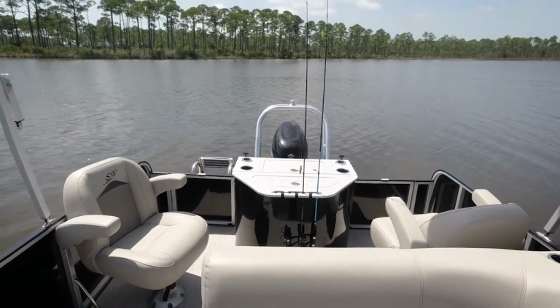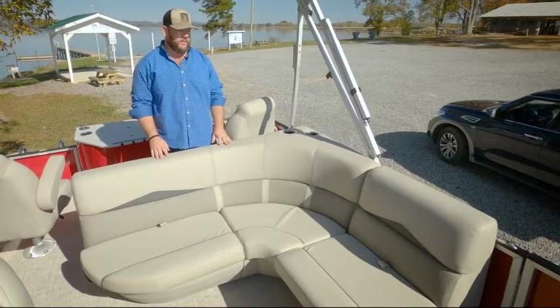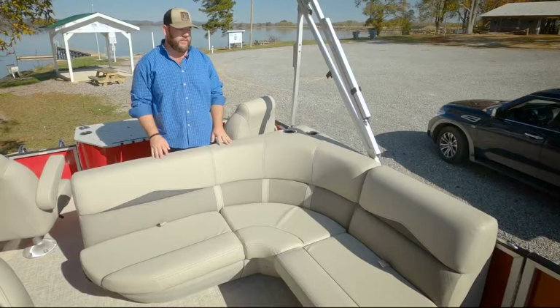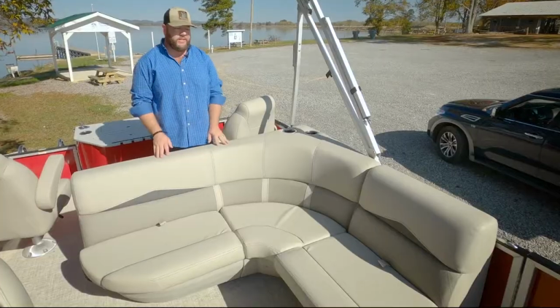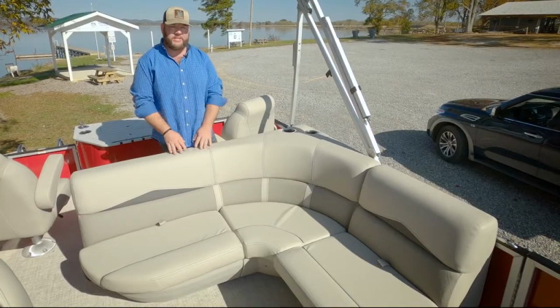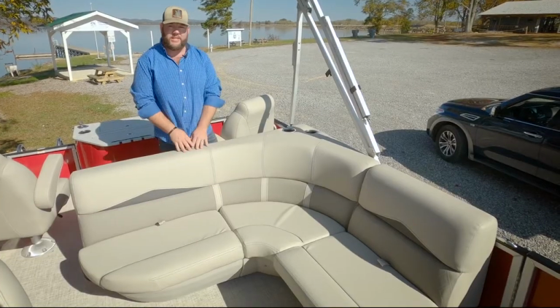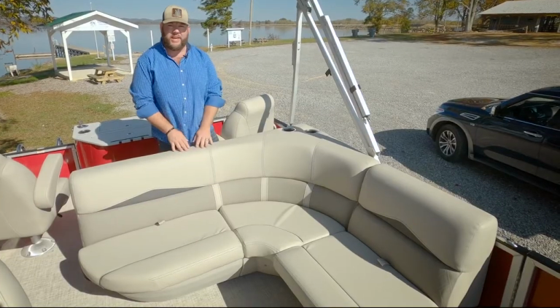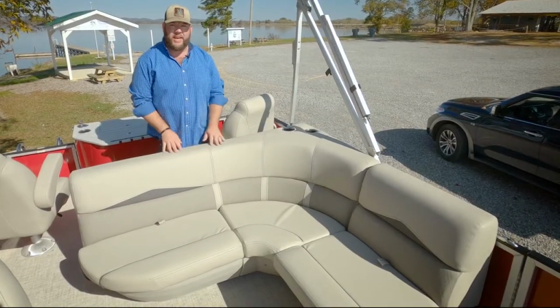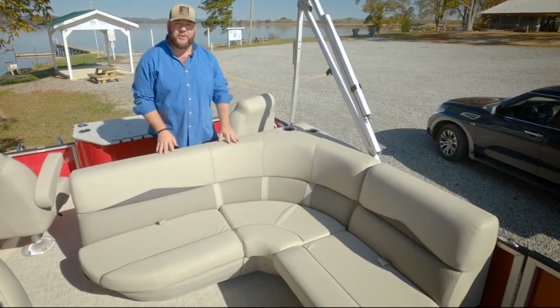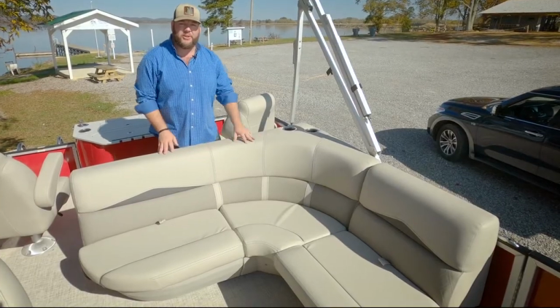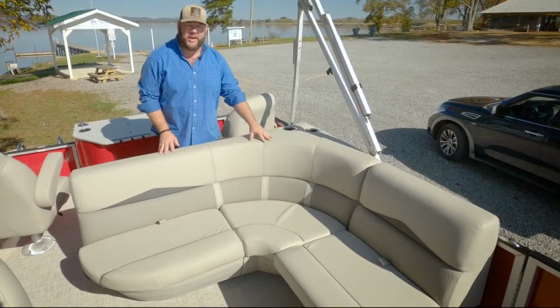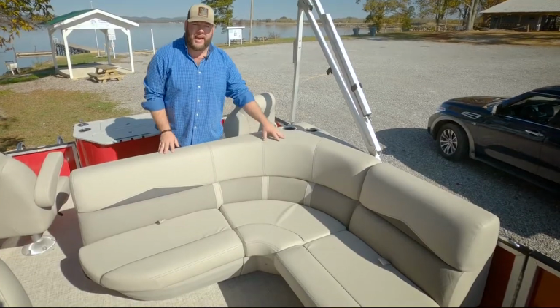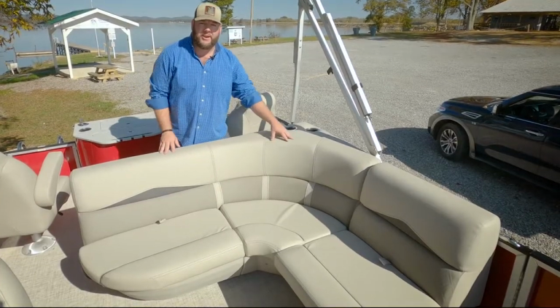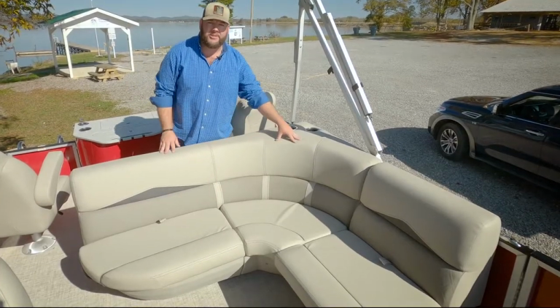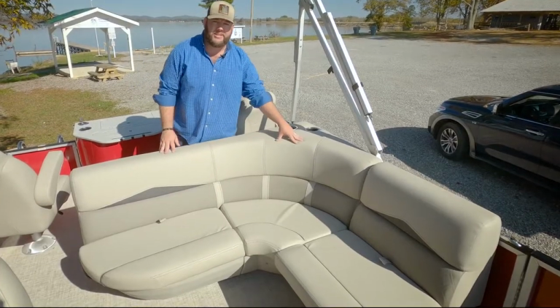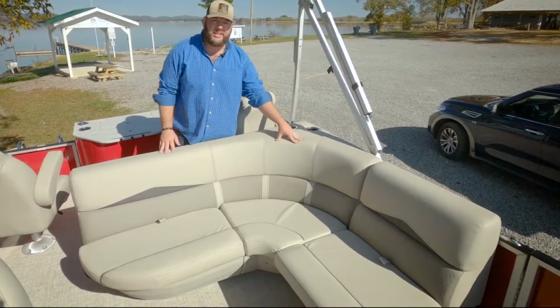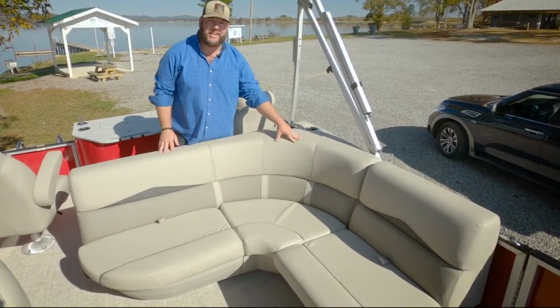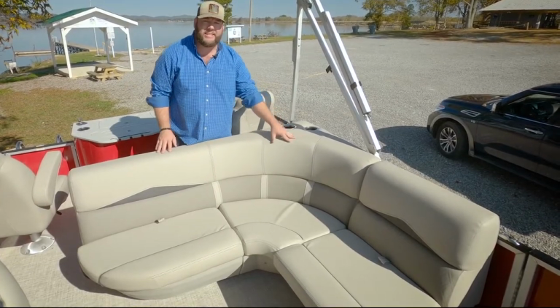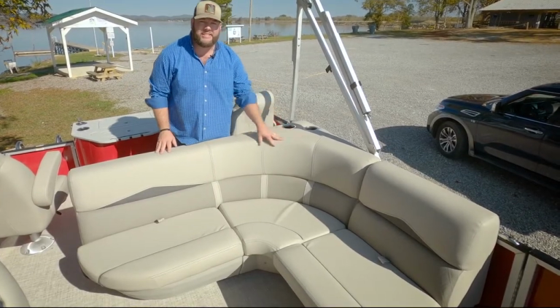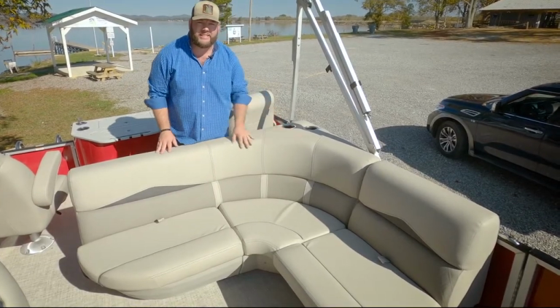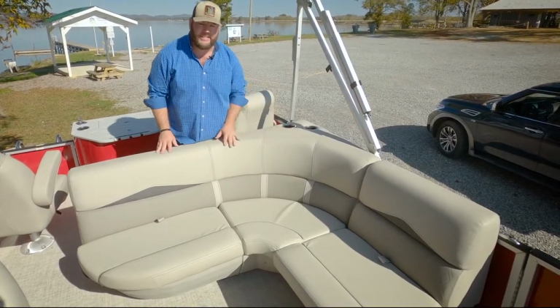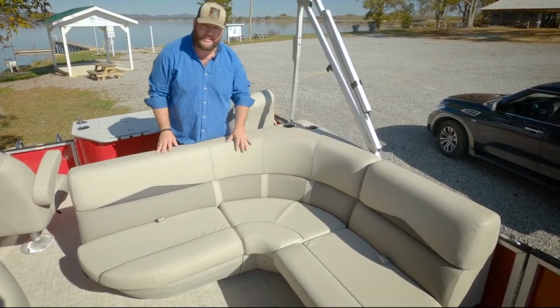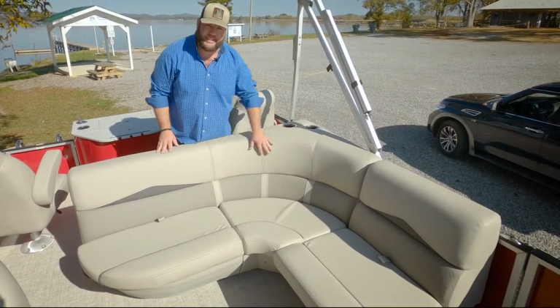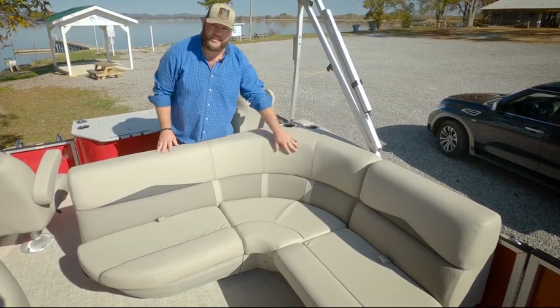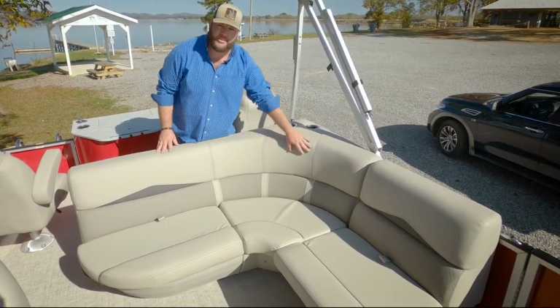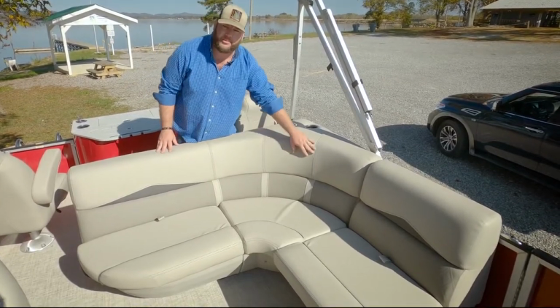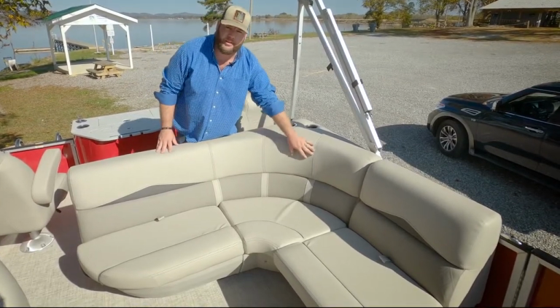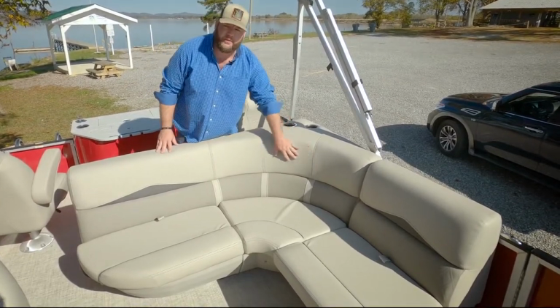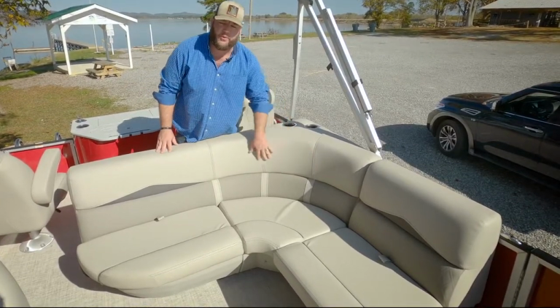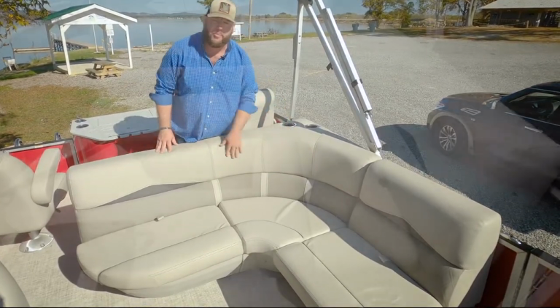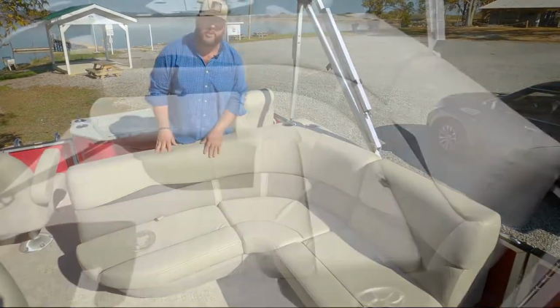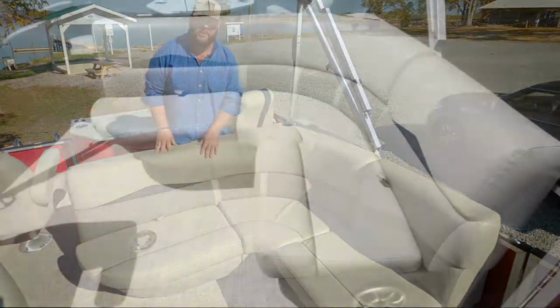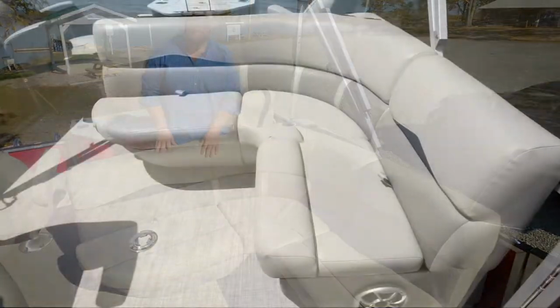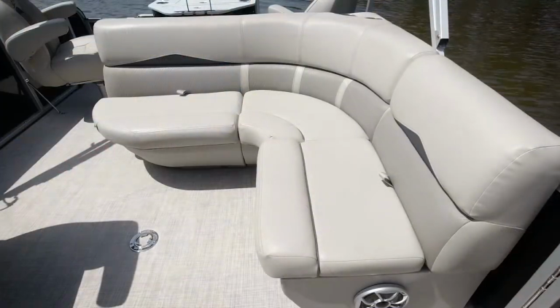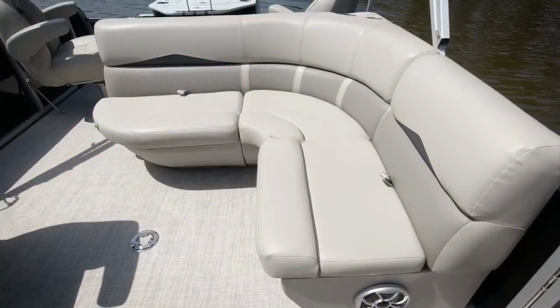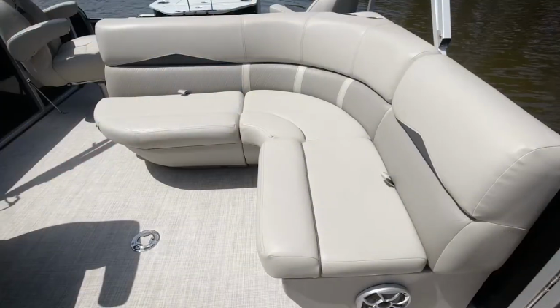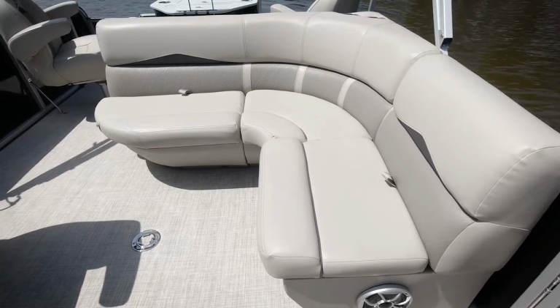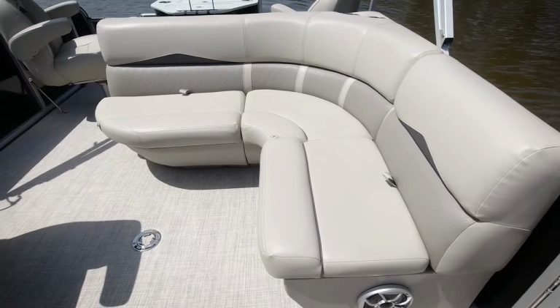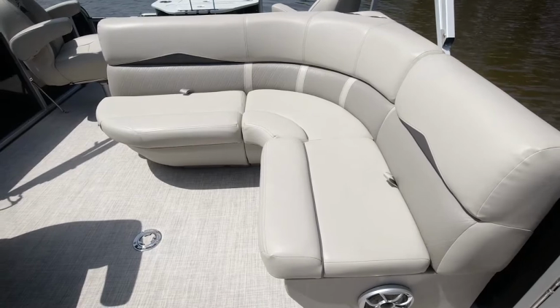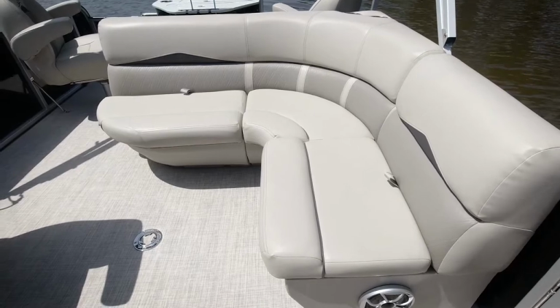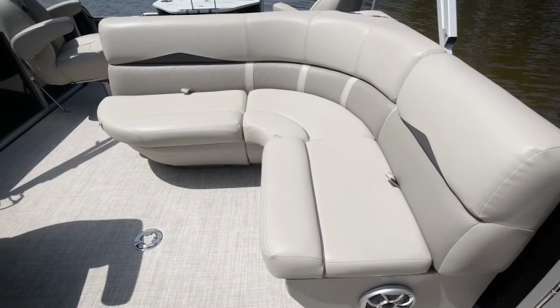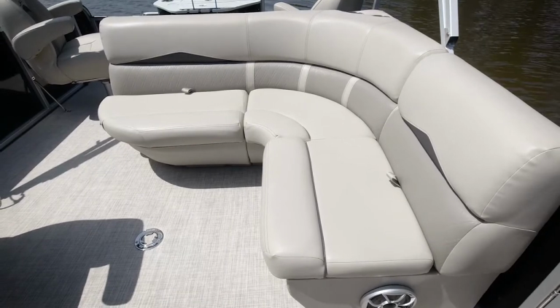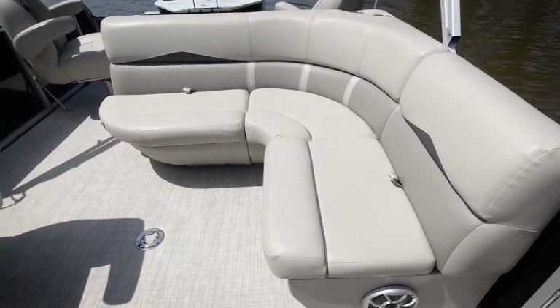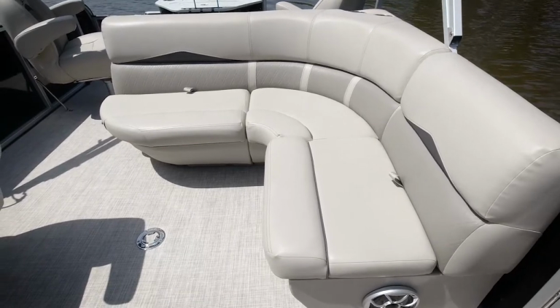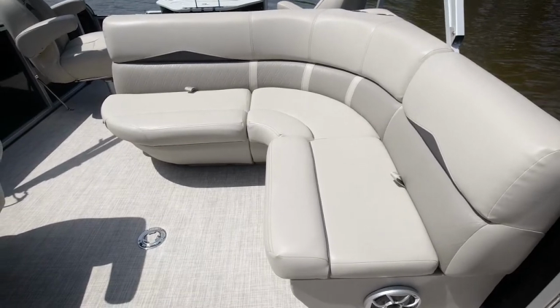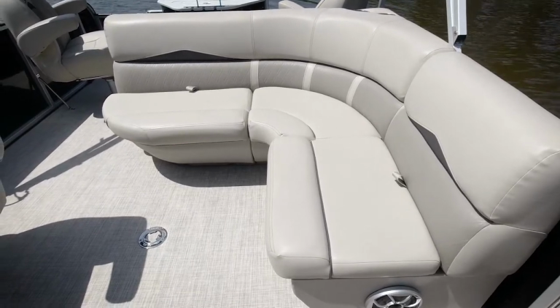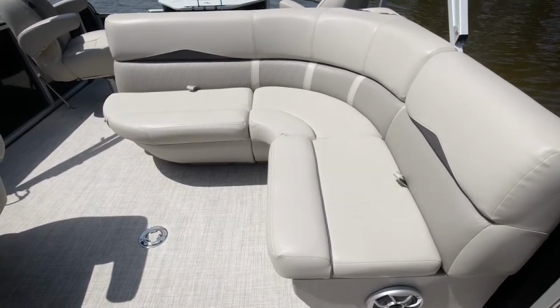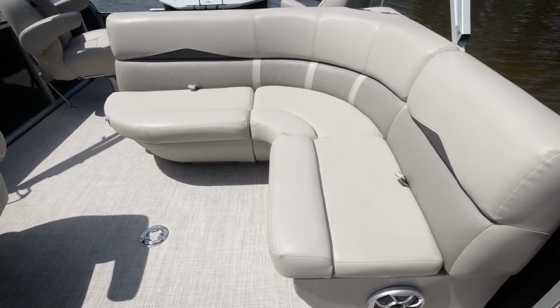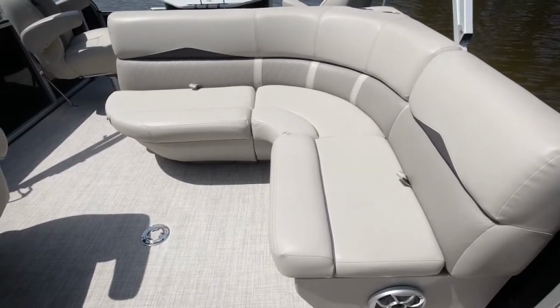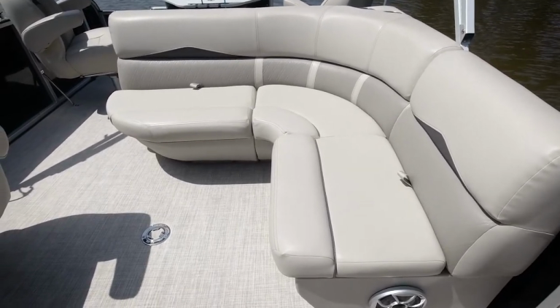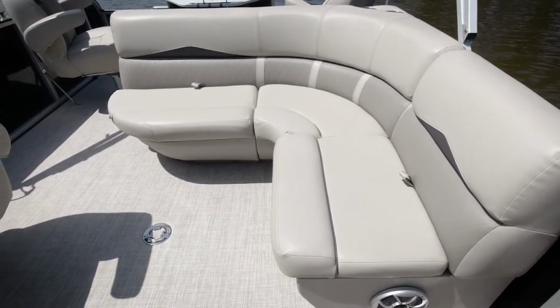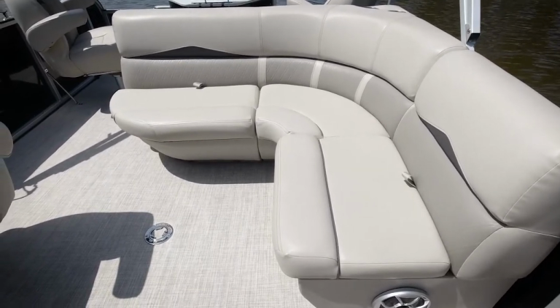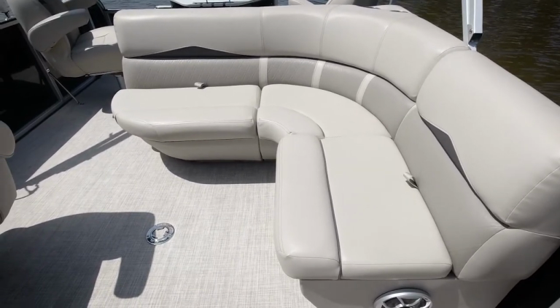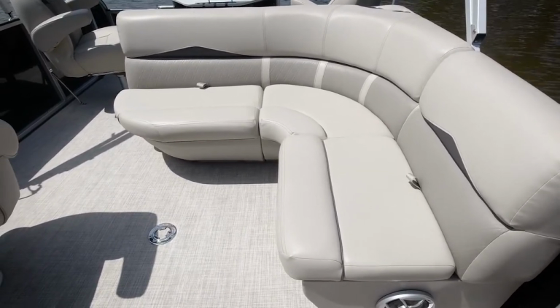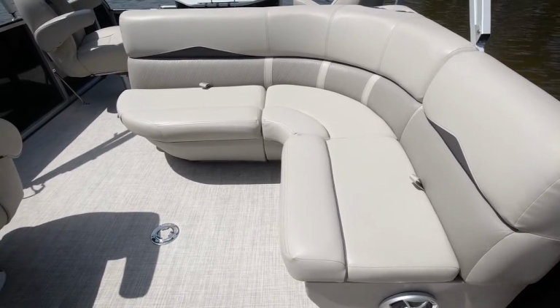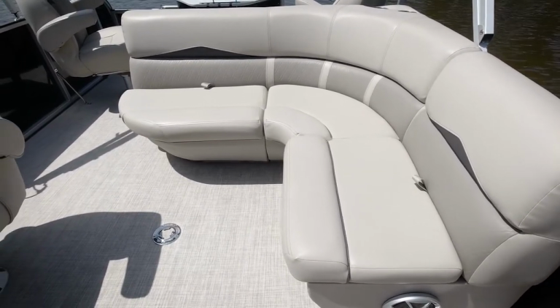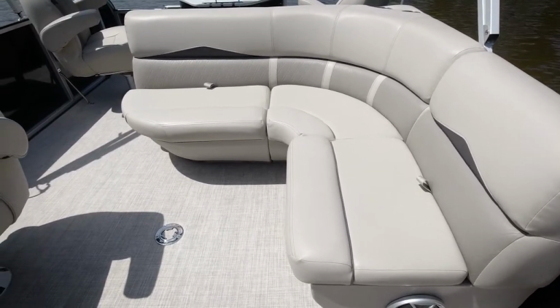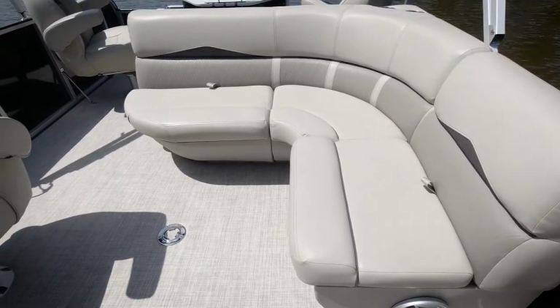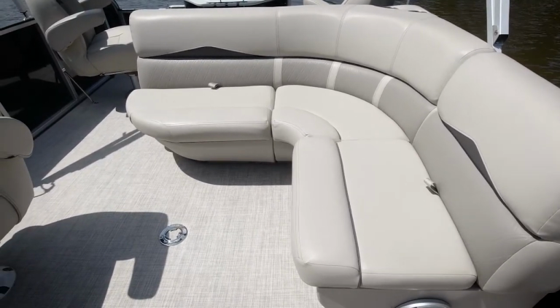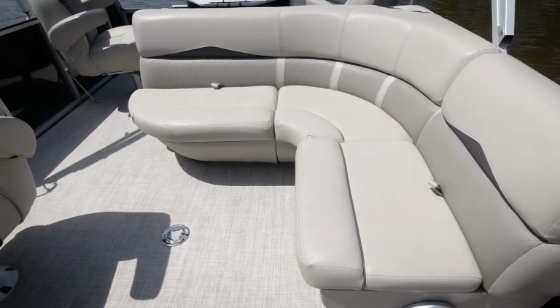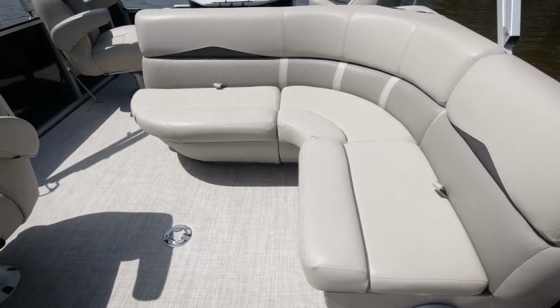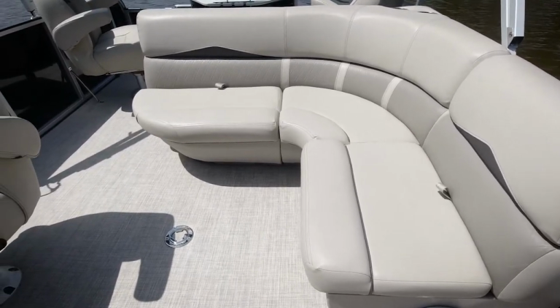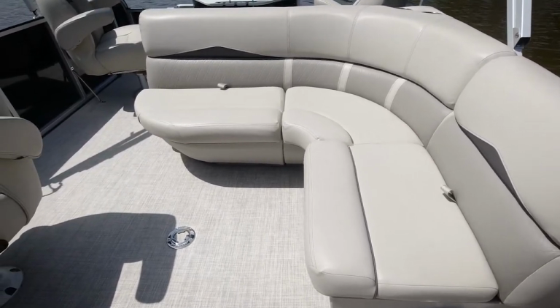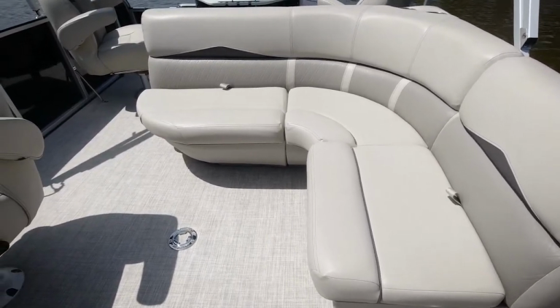This is the L couch. It easily seats three to four people, and you have cup holders and great dry storage underneath.